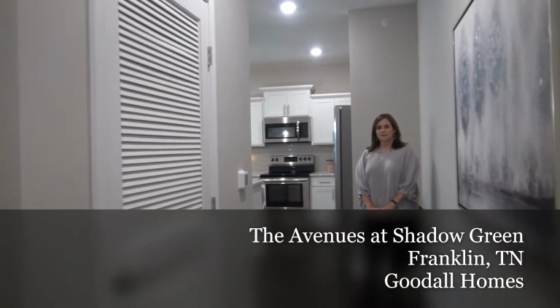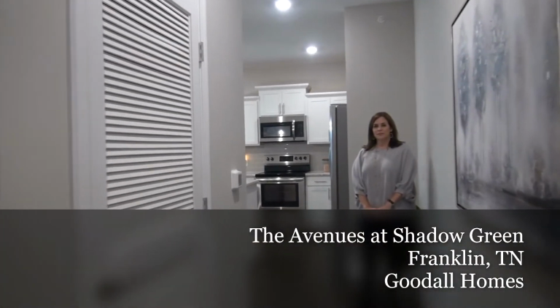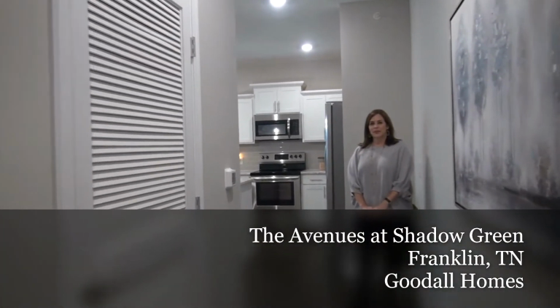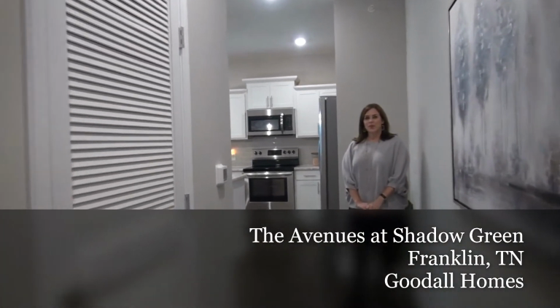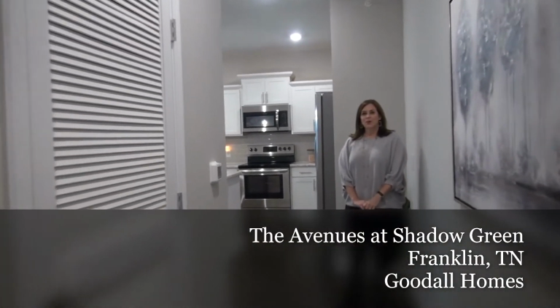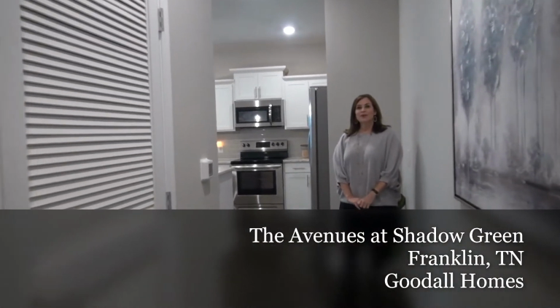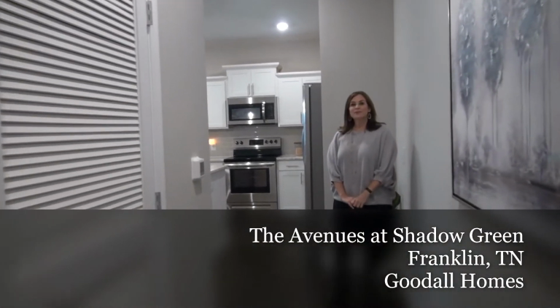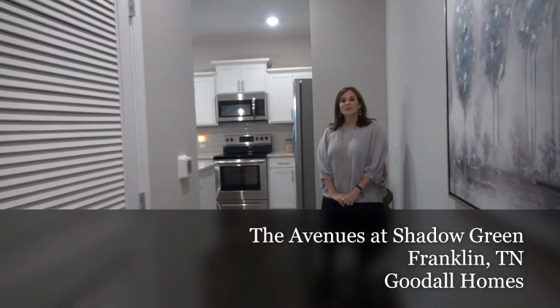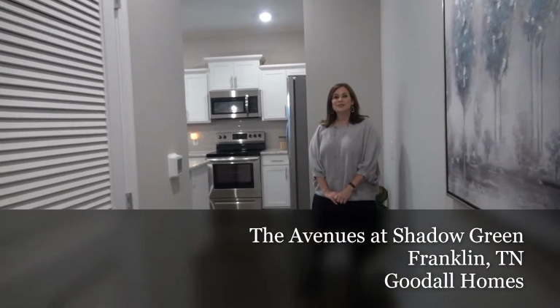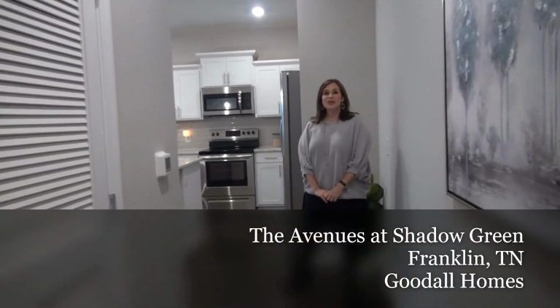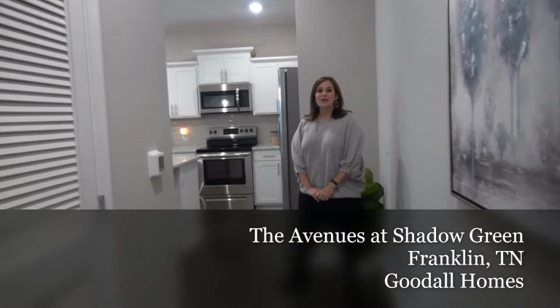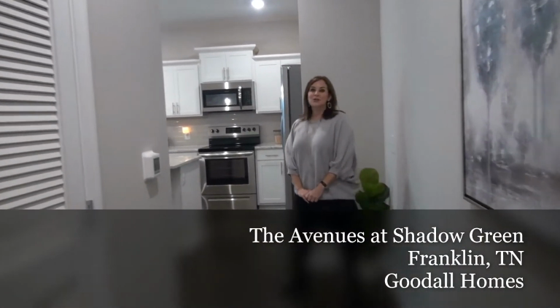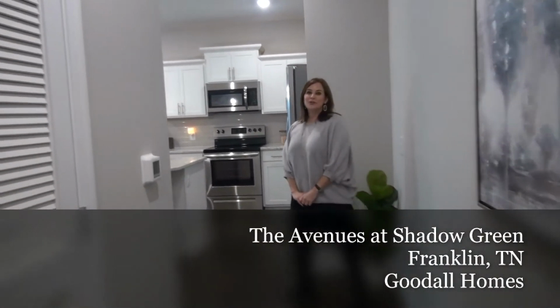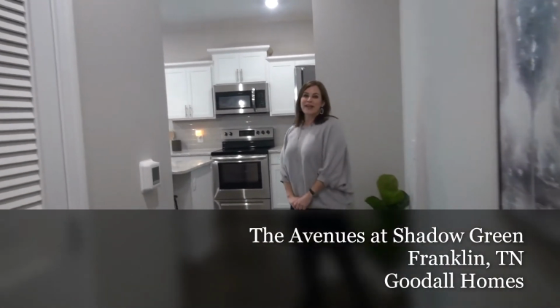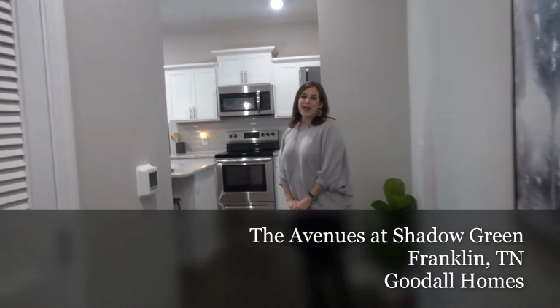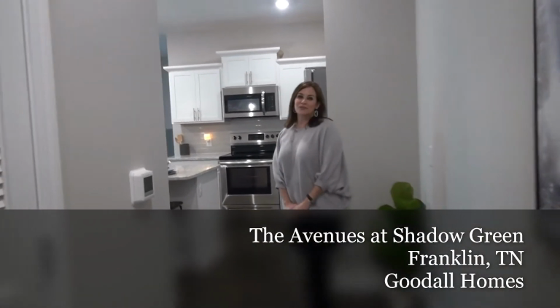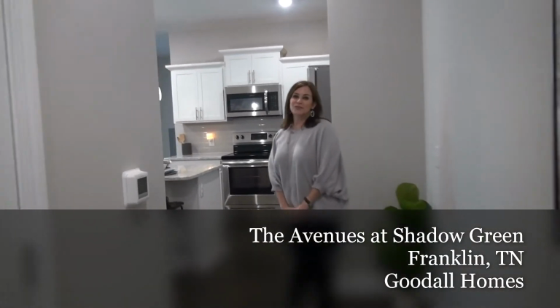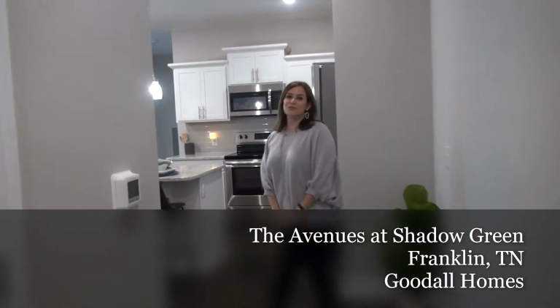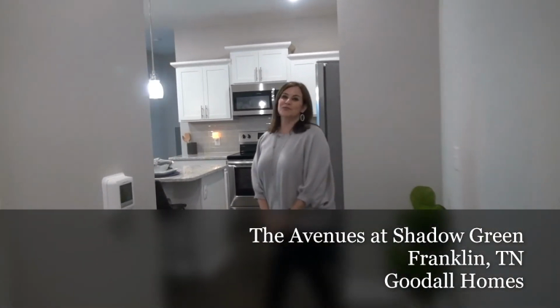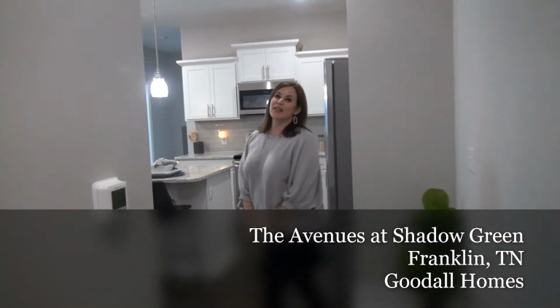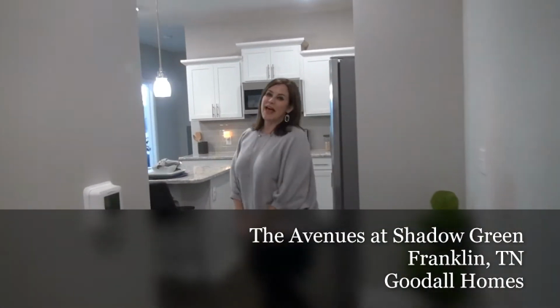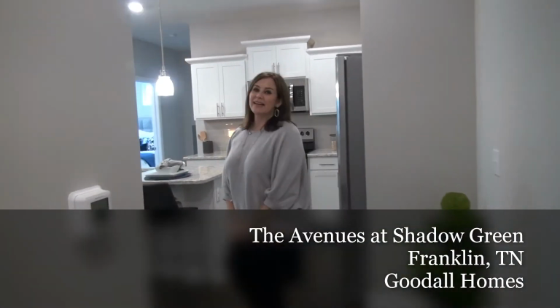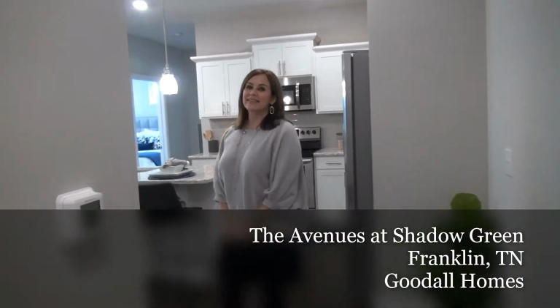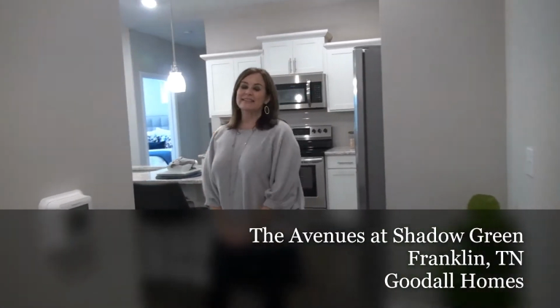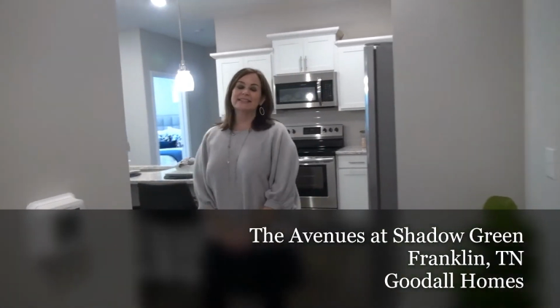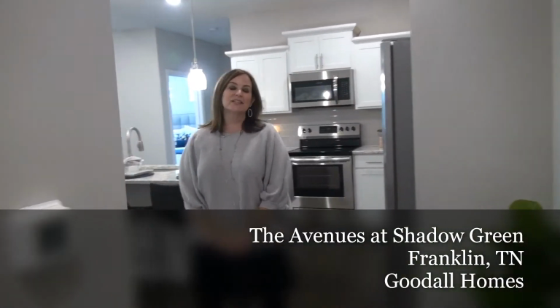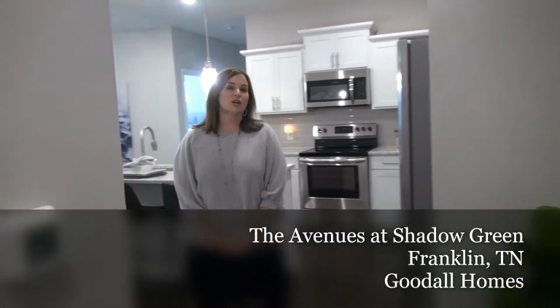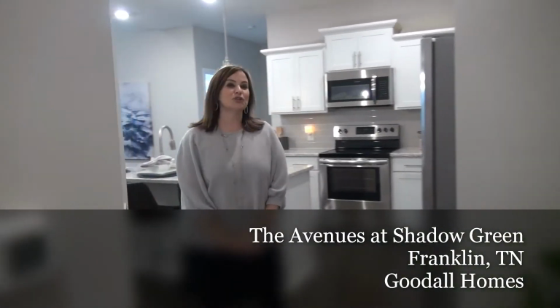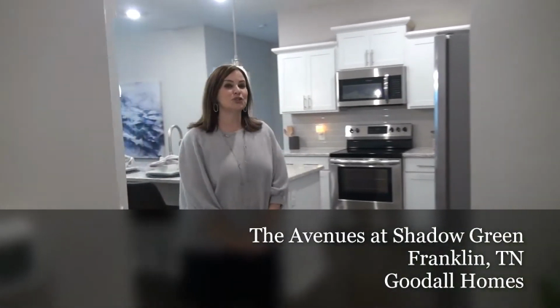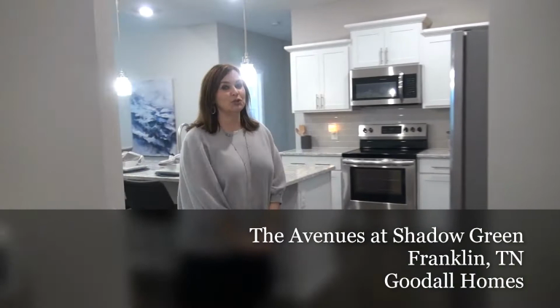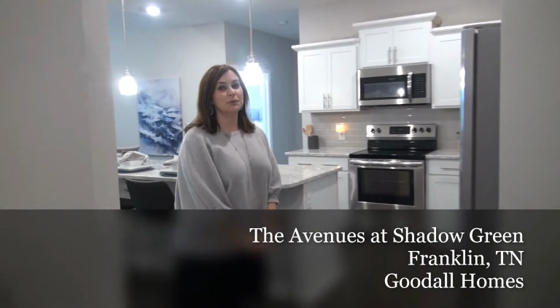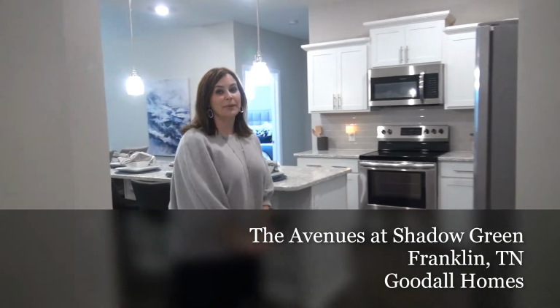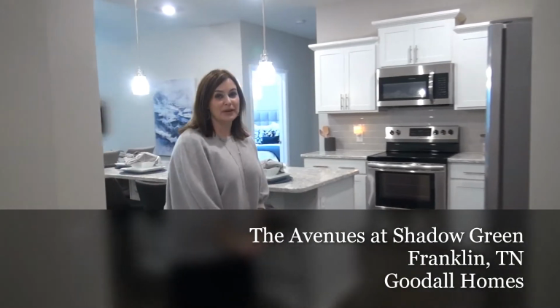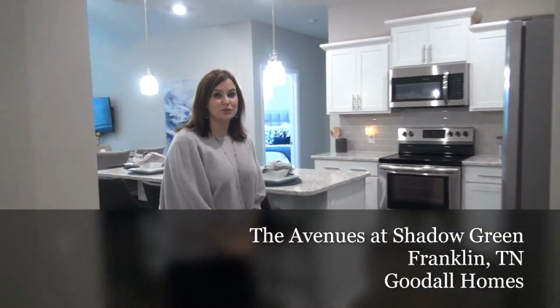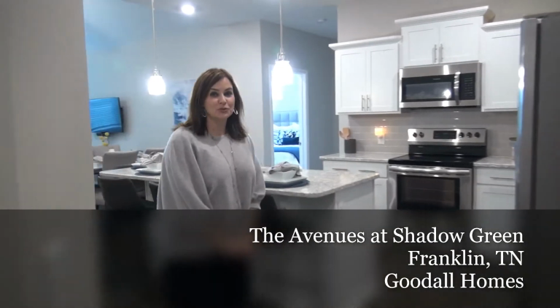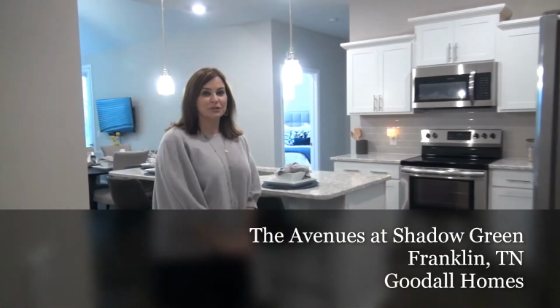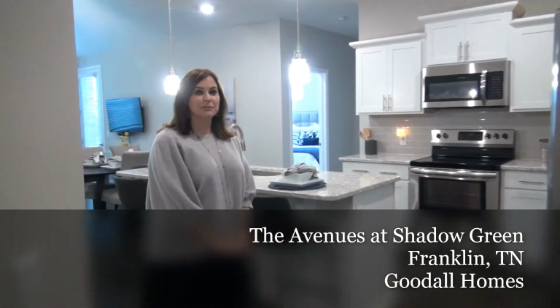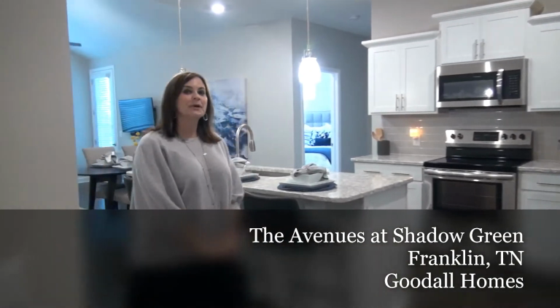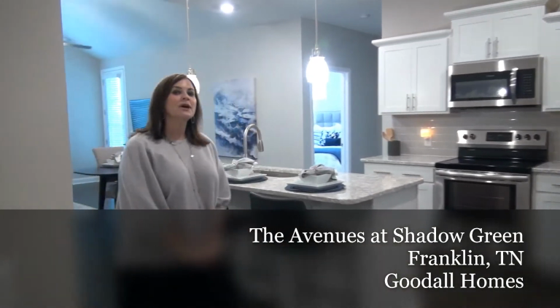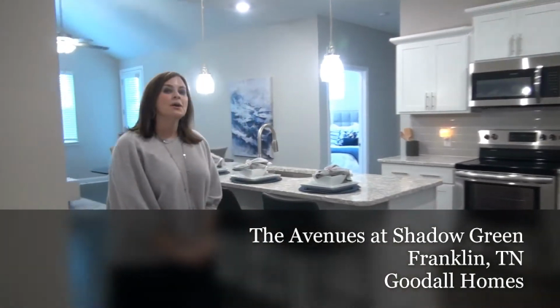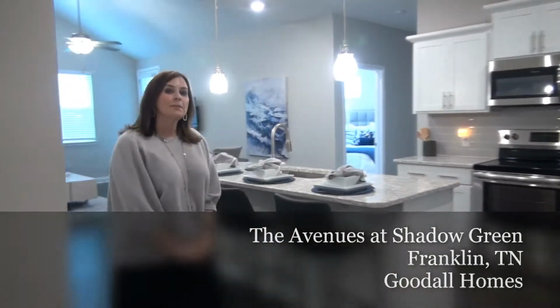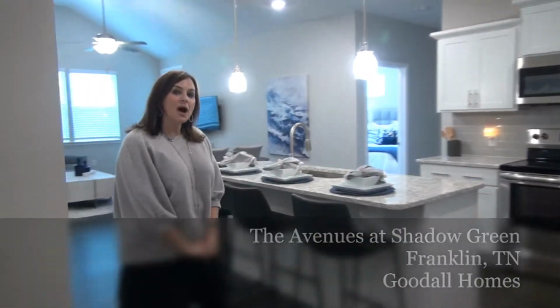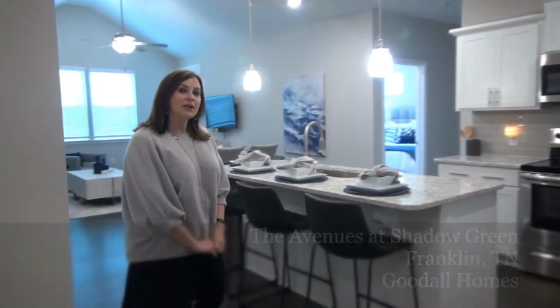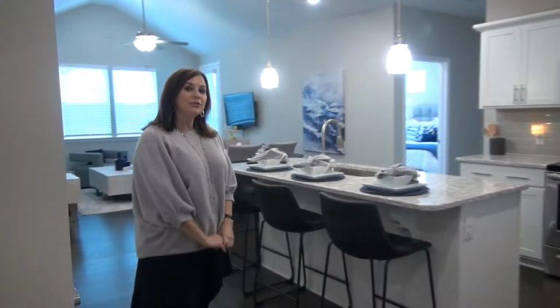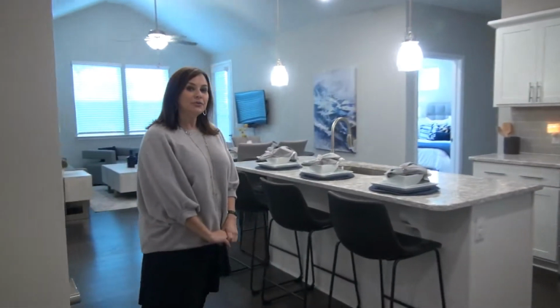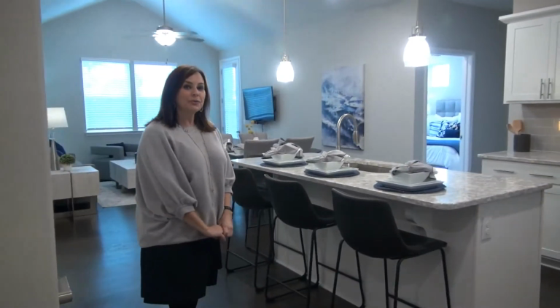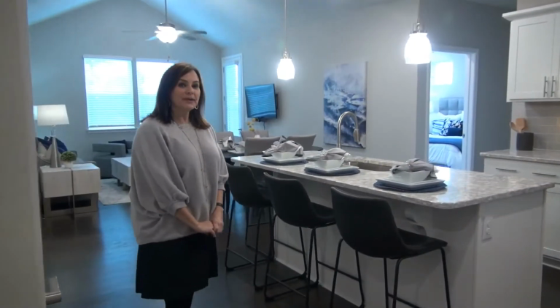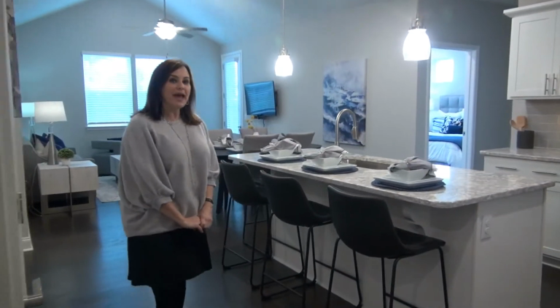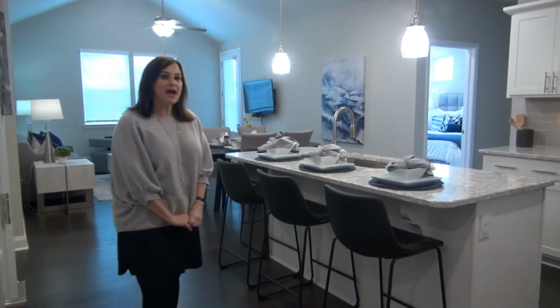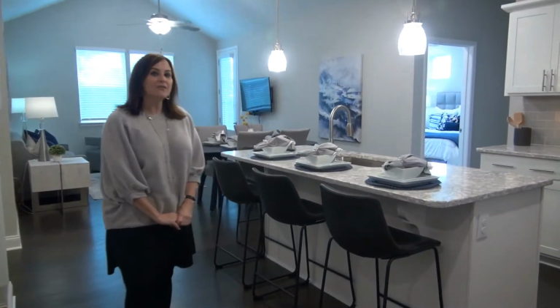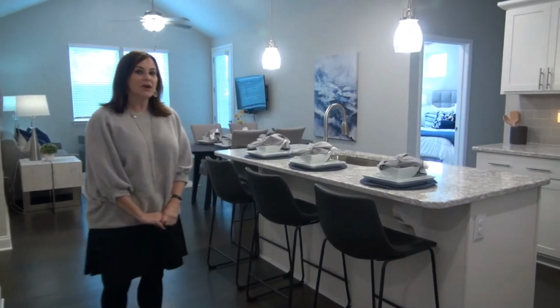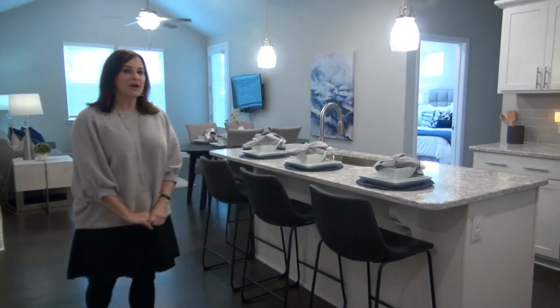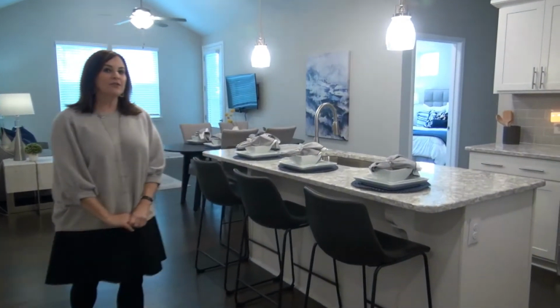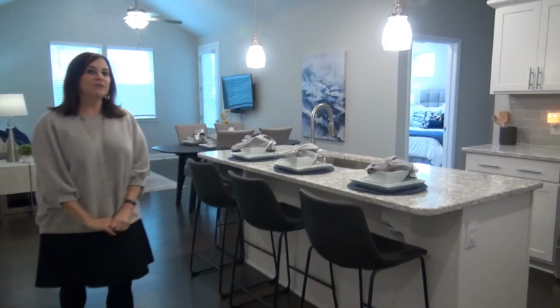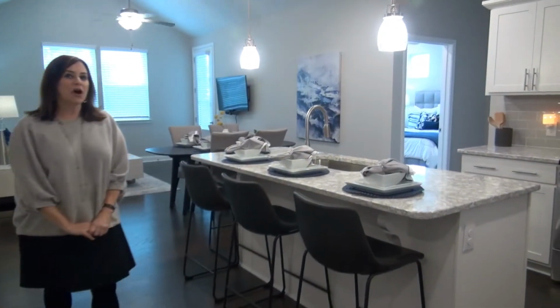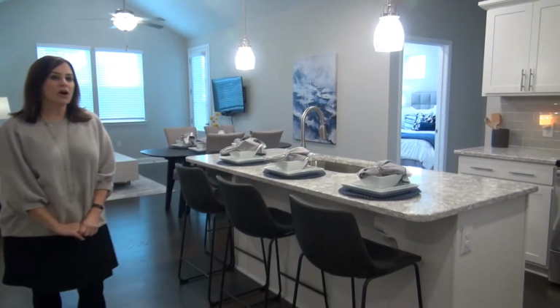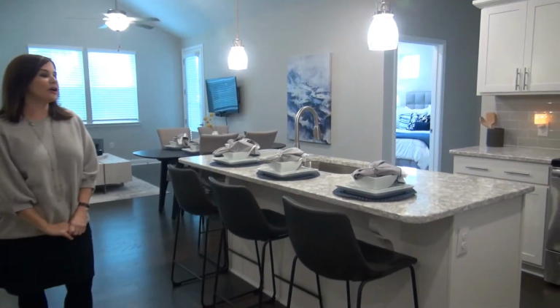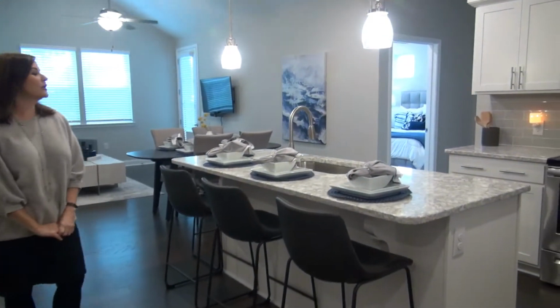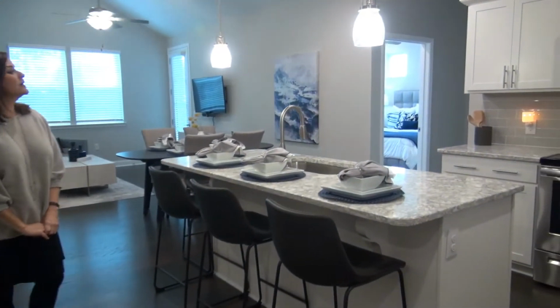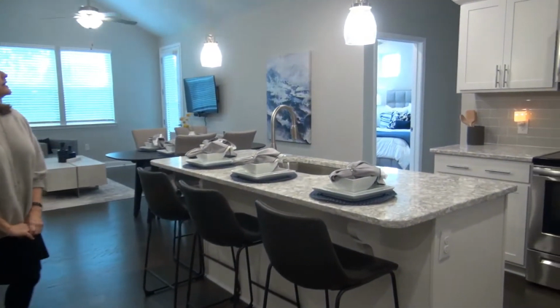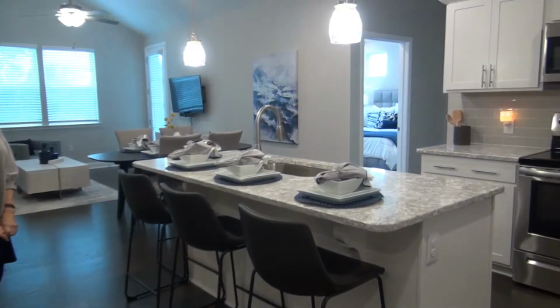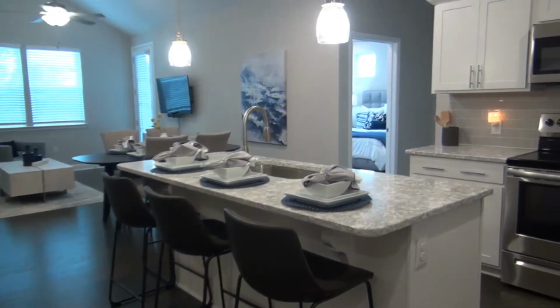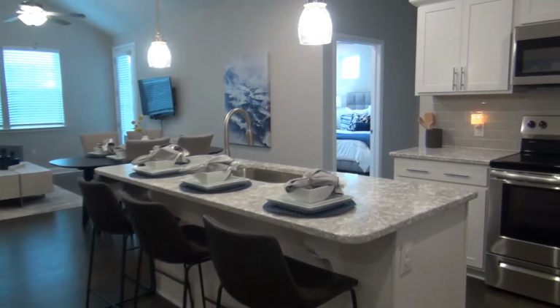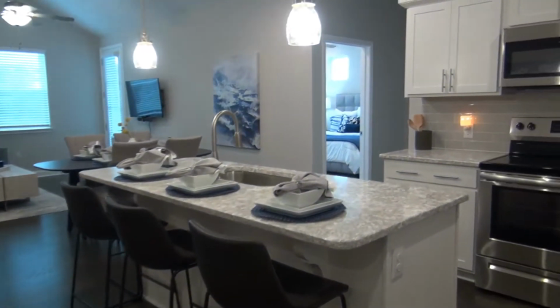Welcome to the Shadow Green Avenue flat. This is a two-bedroom model that we have of our flat.